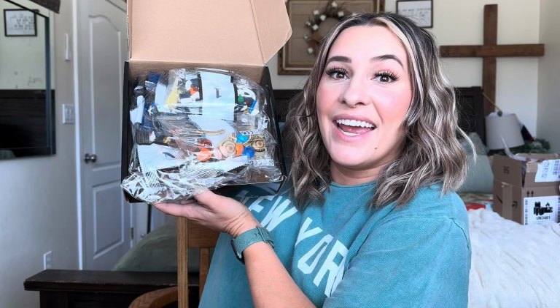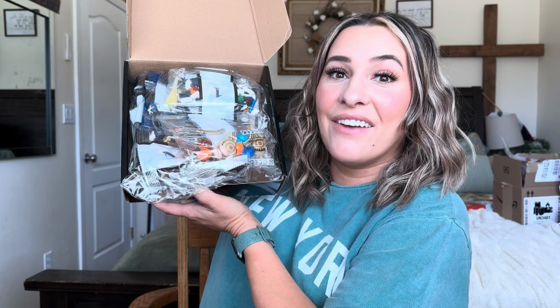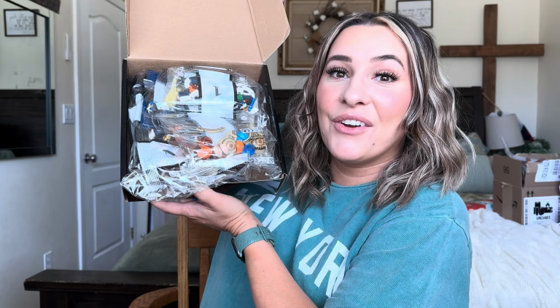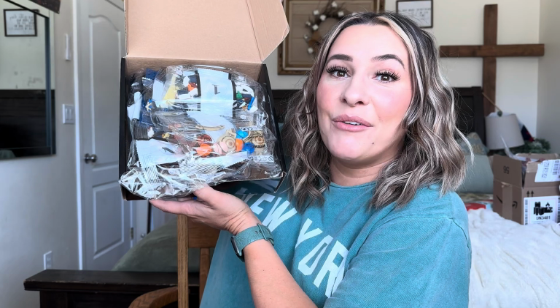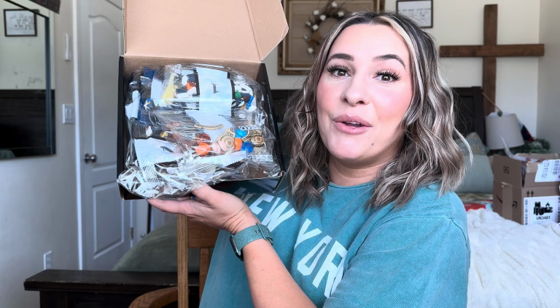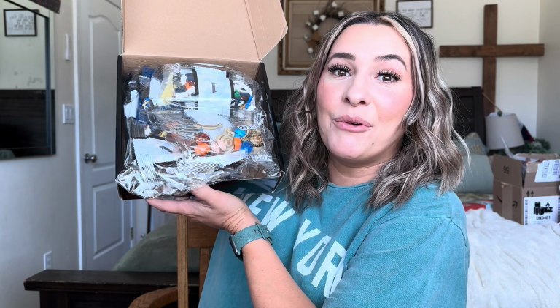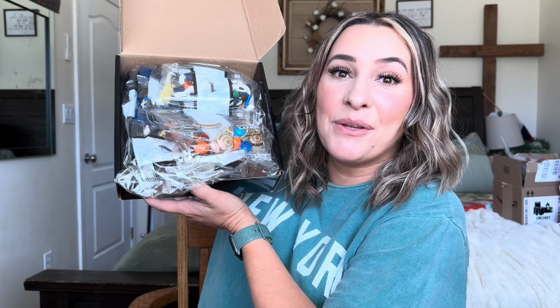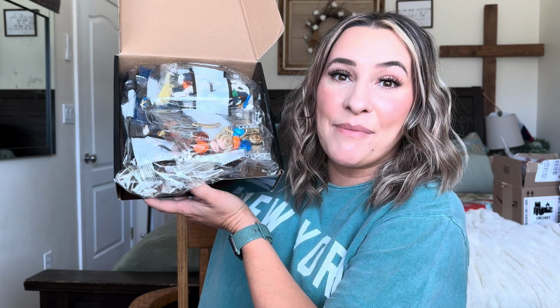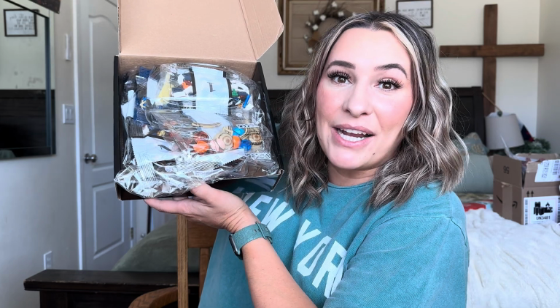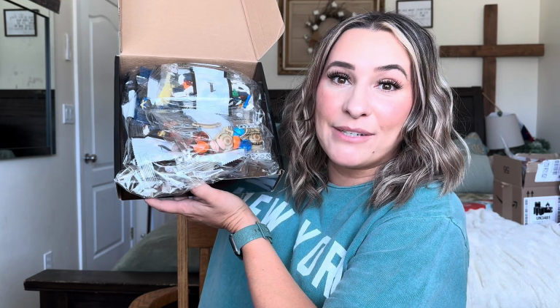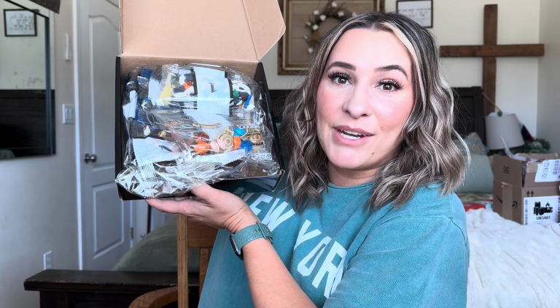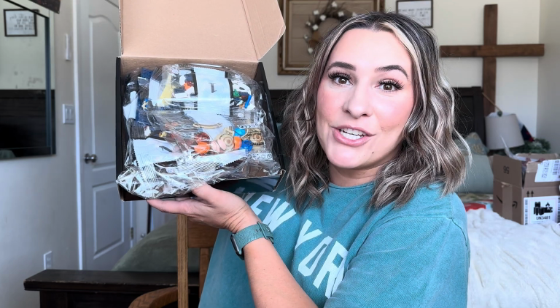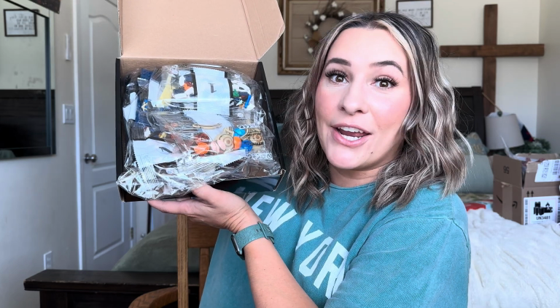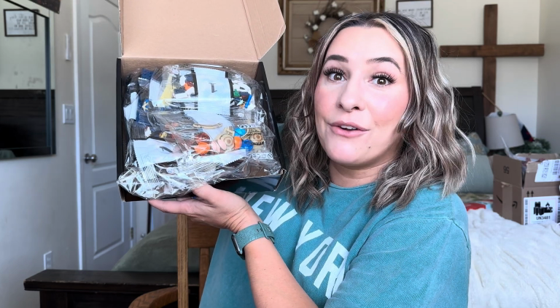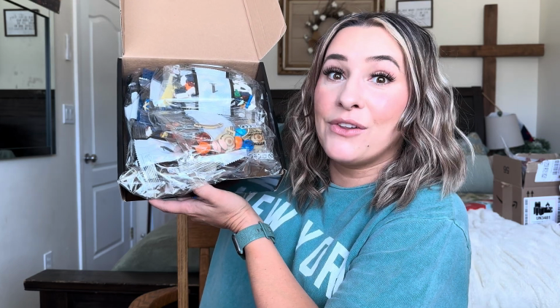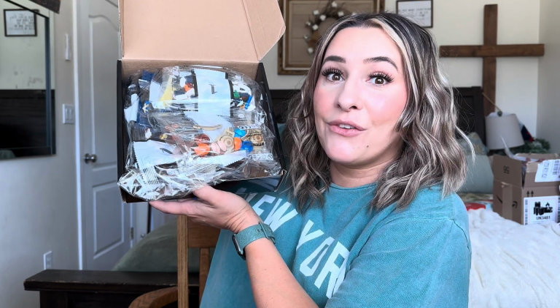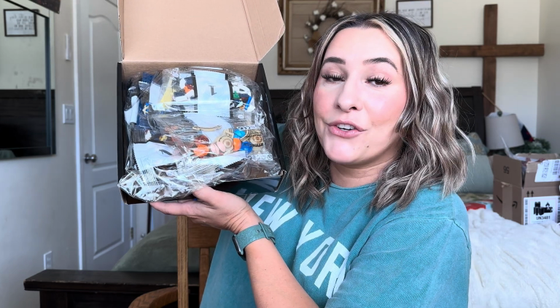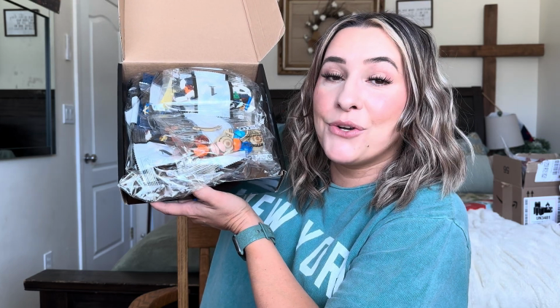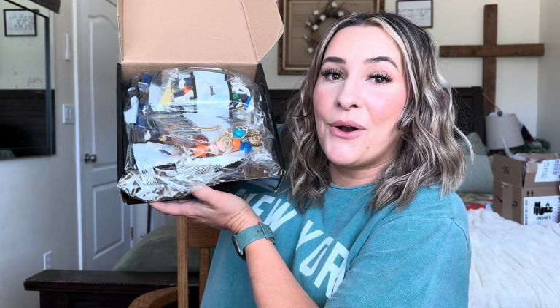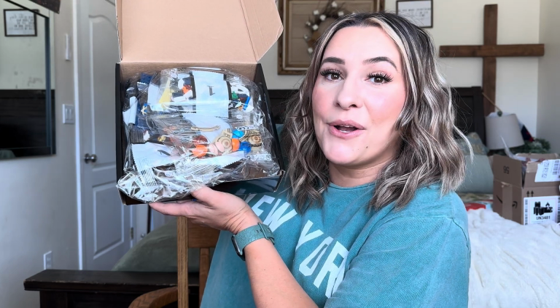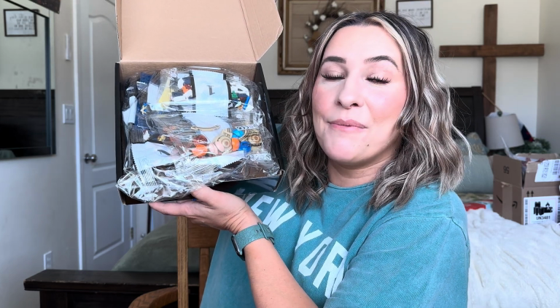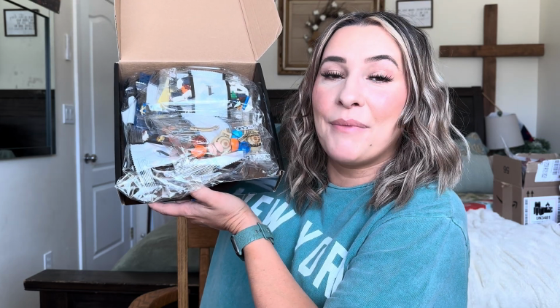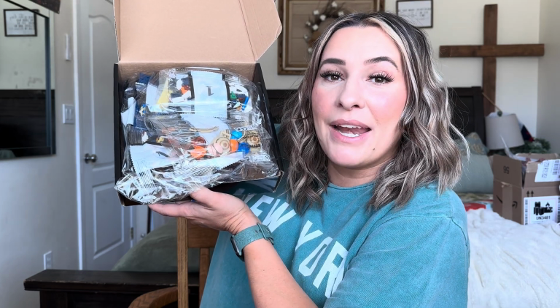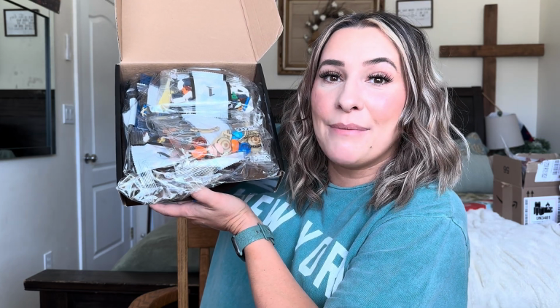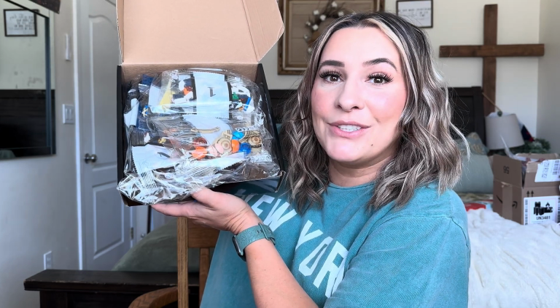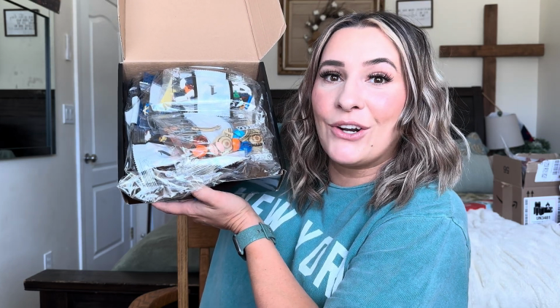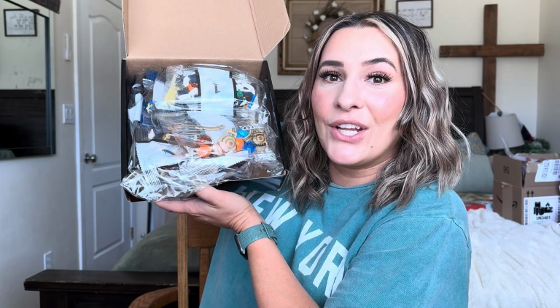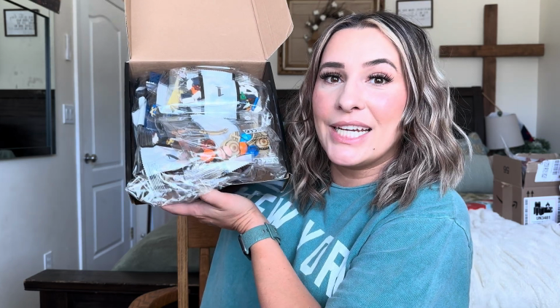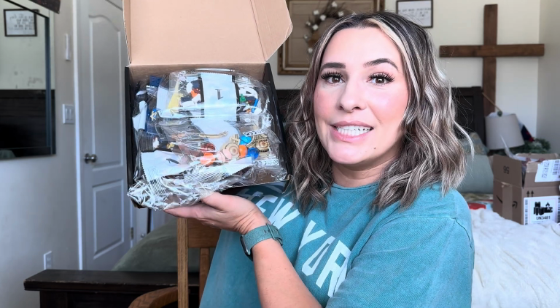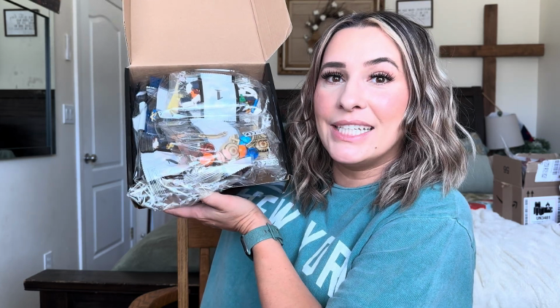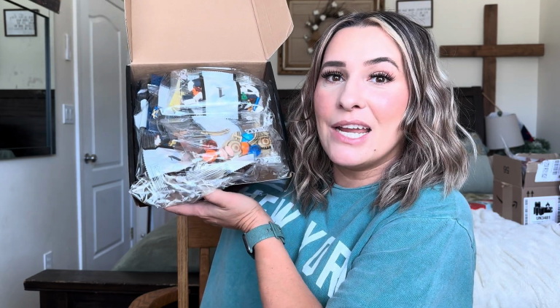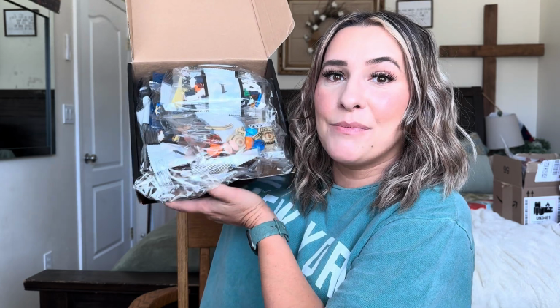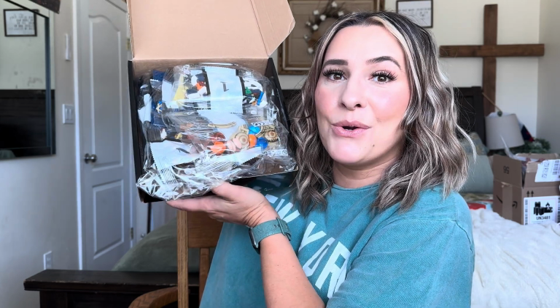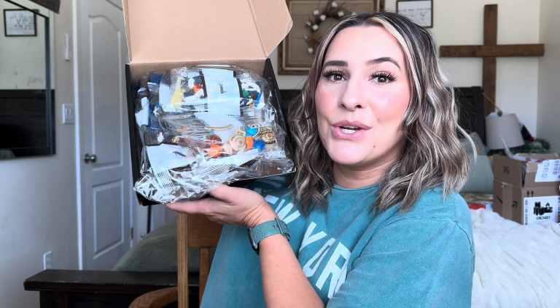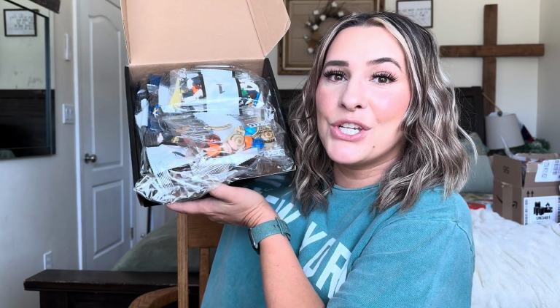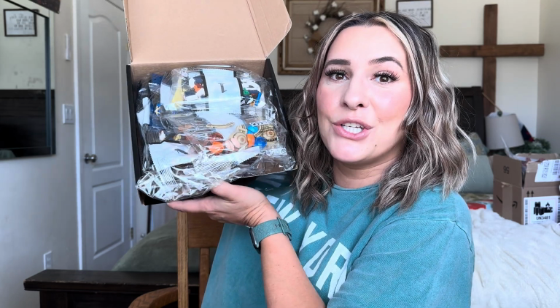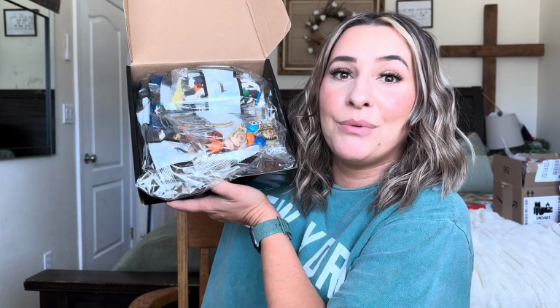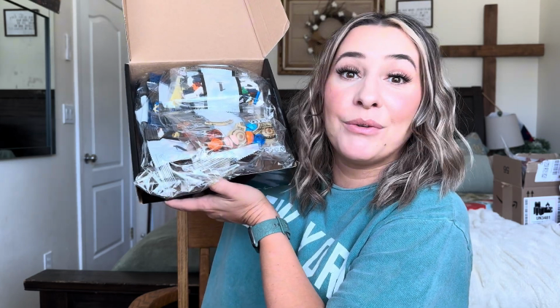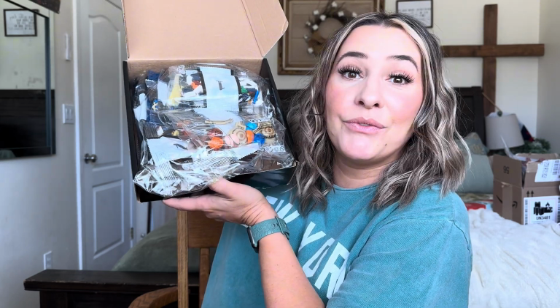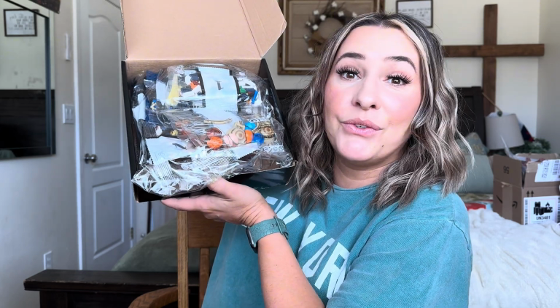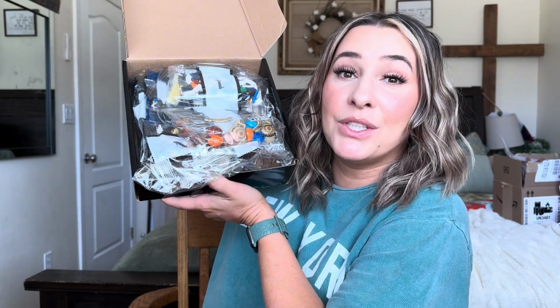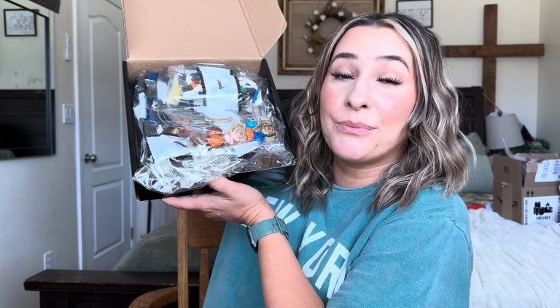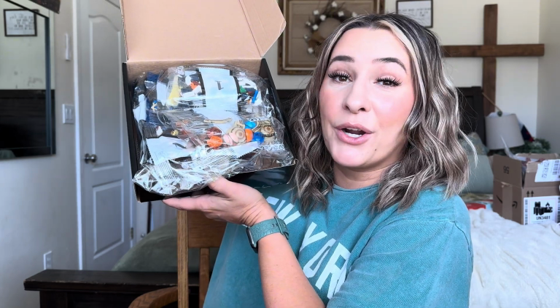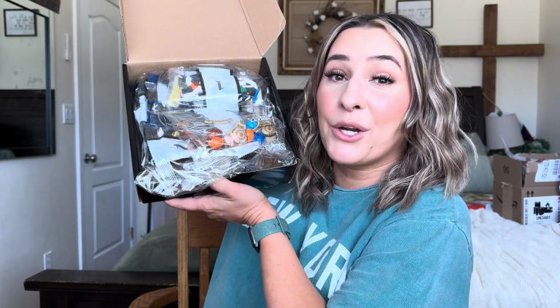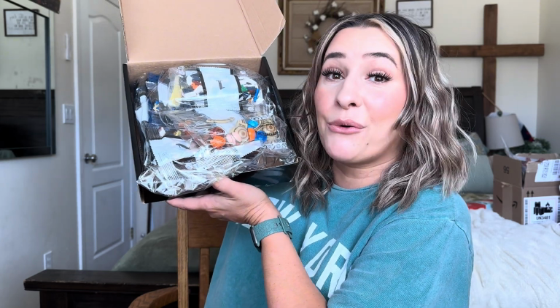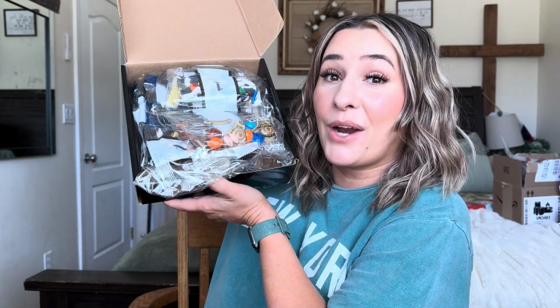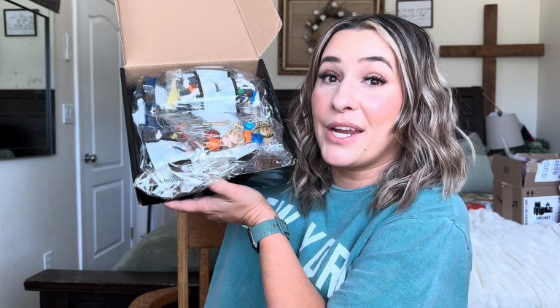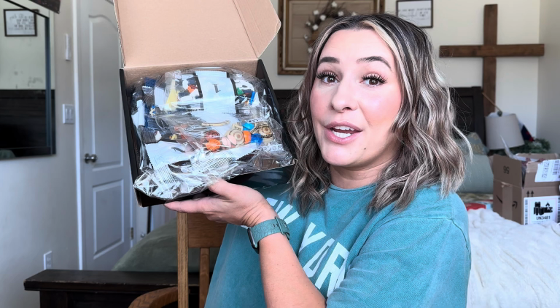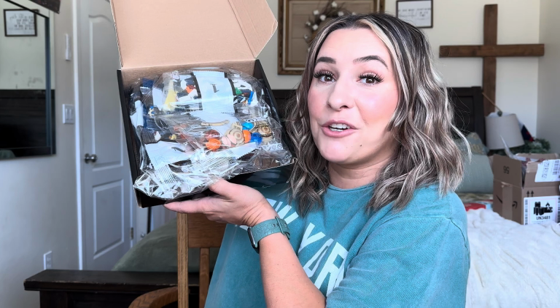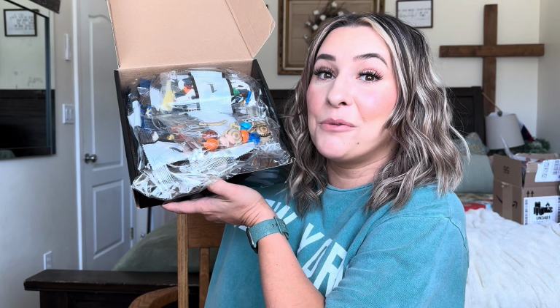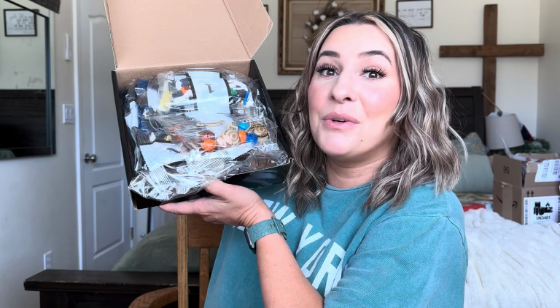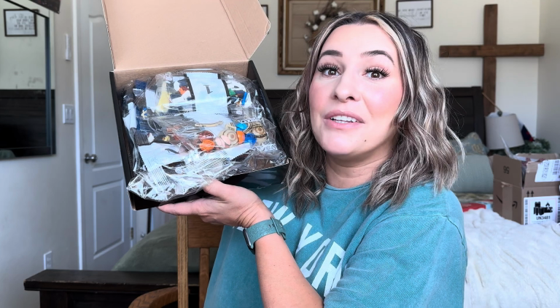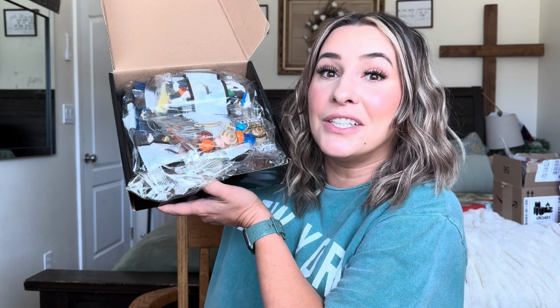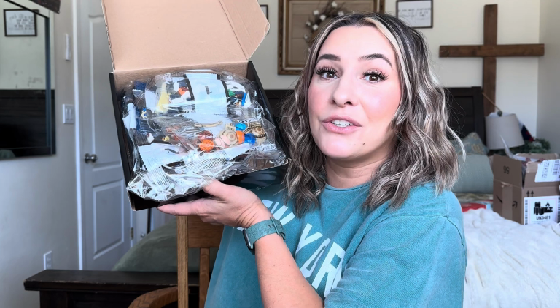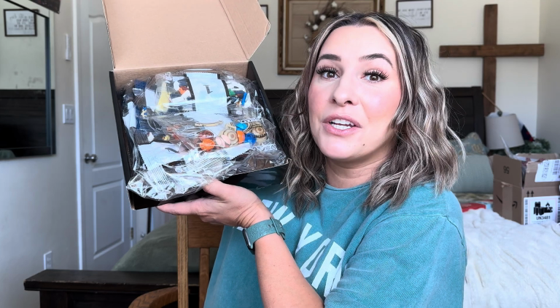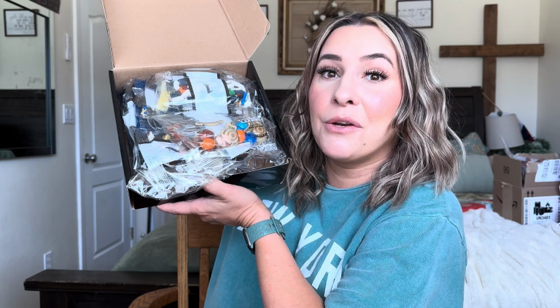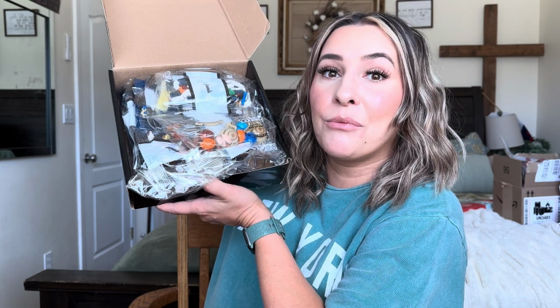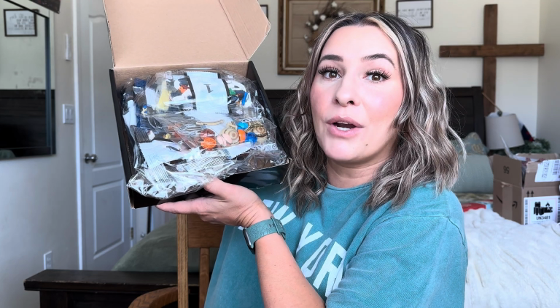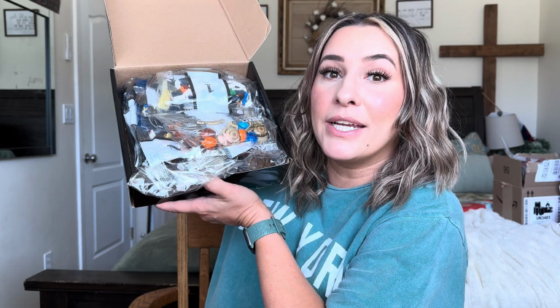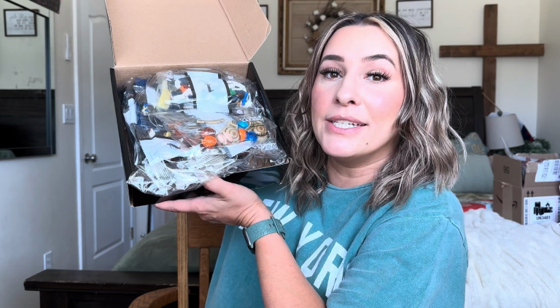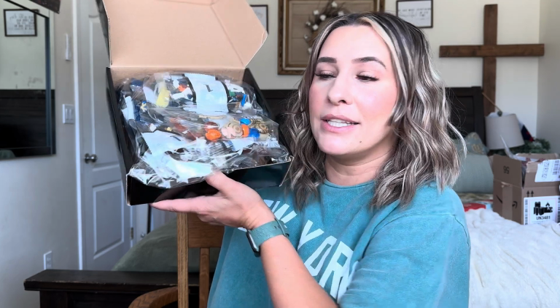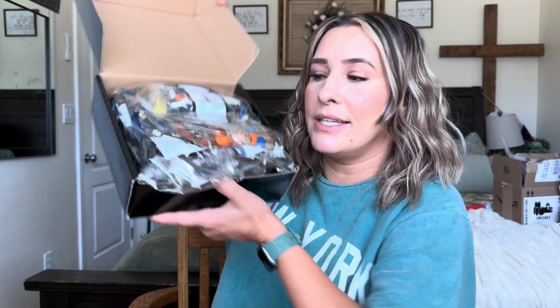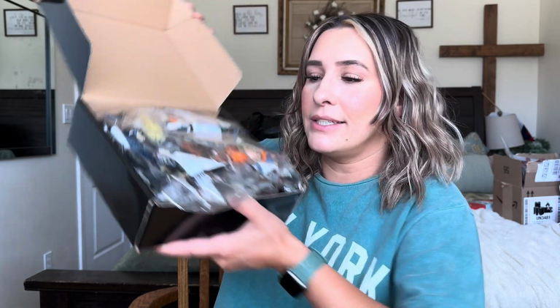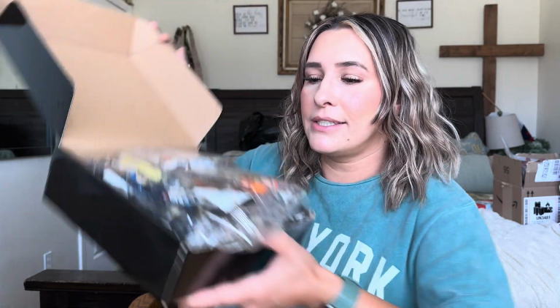Hey everyone, welcome back to my channel. If you're new, welcome. My name is Darlene. Today I'm going to be reviewing this product right here, but let's go ahead and get right into this.